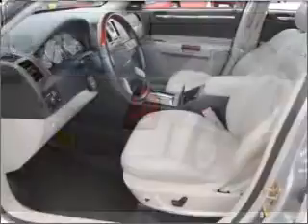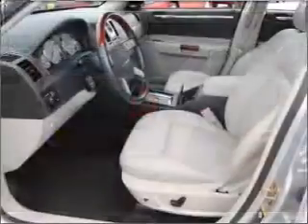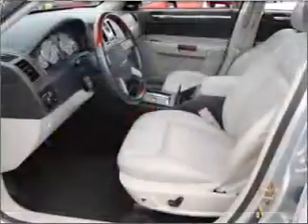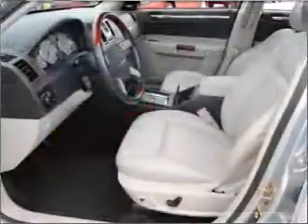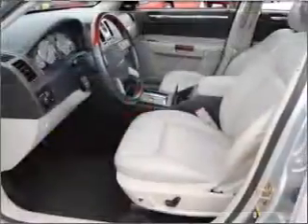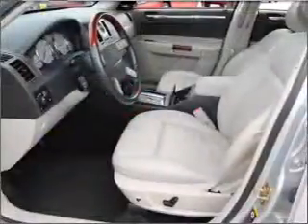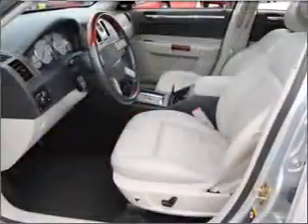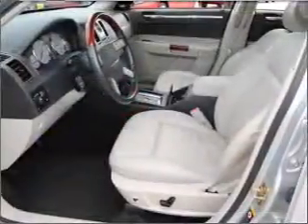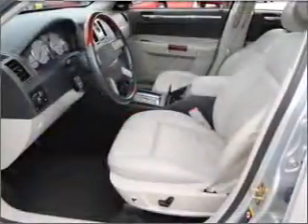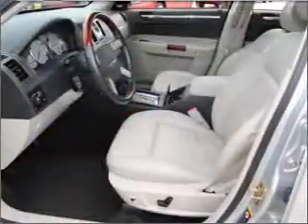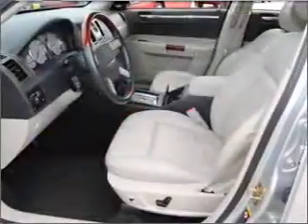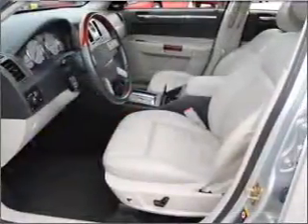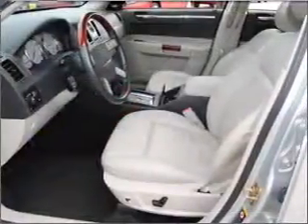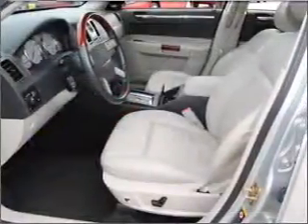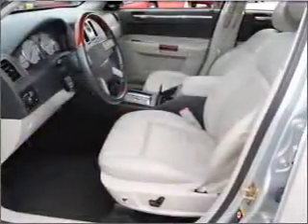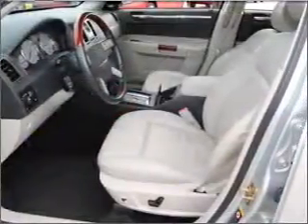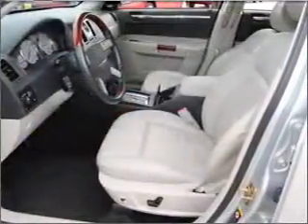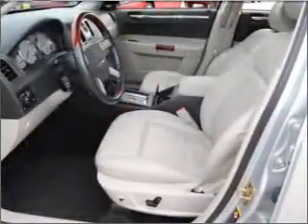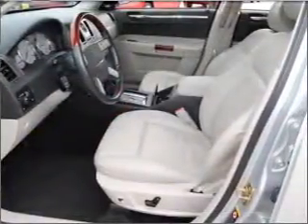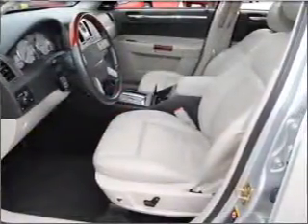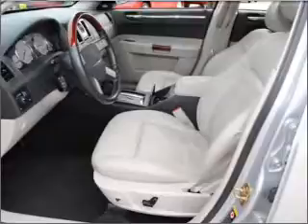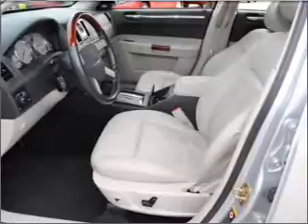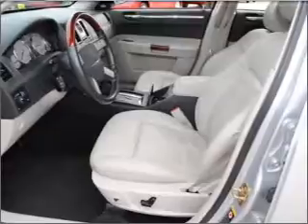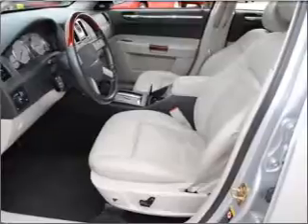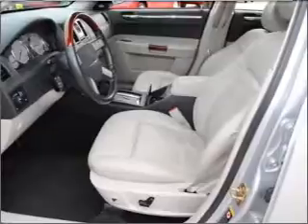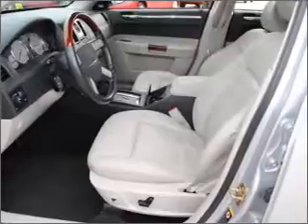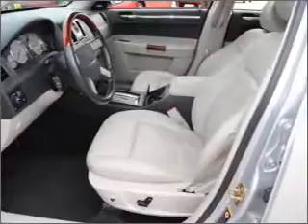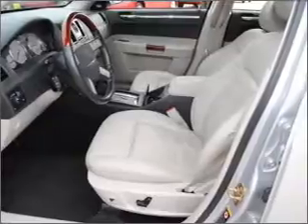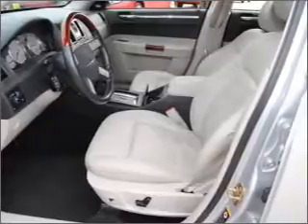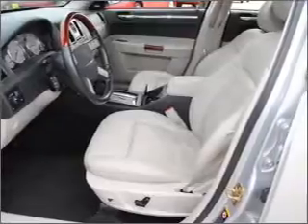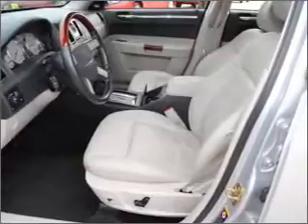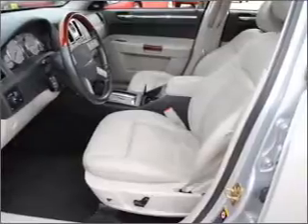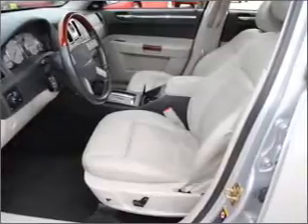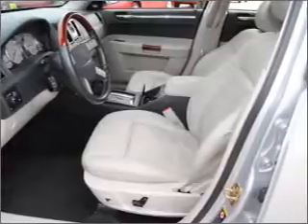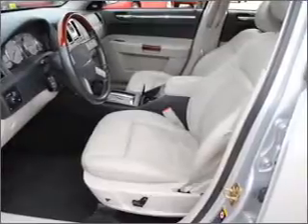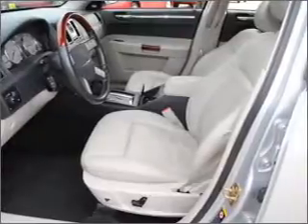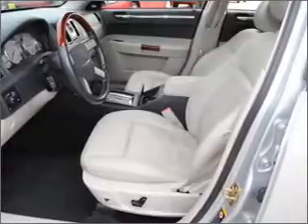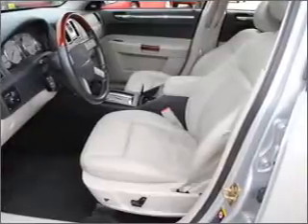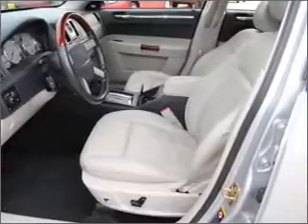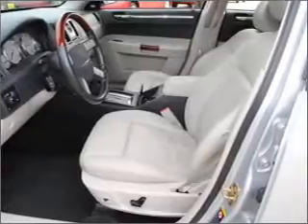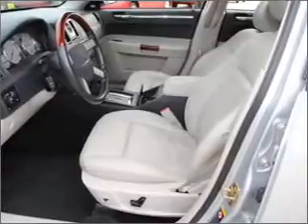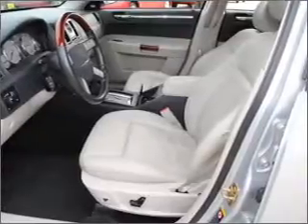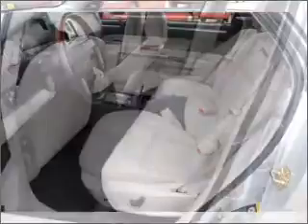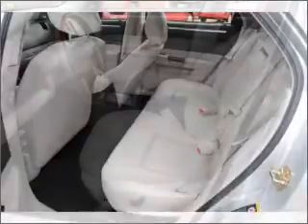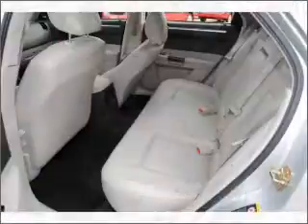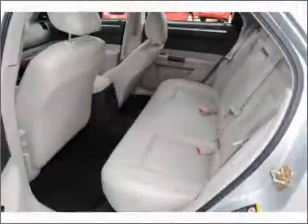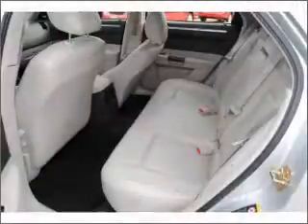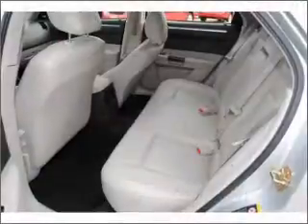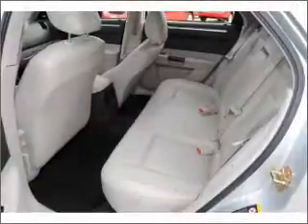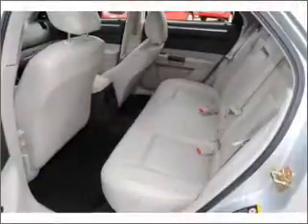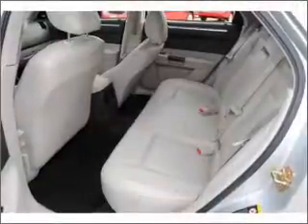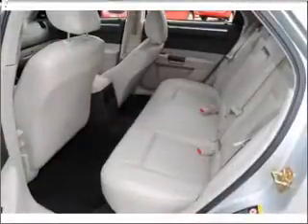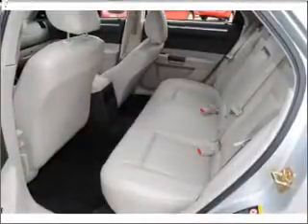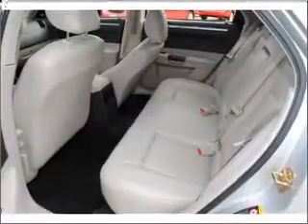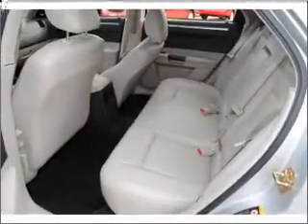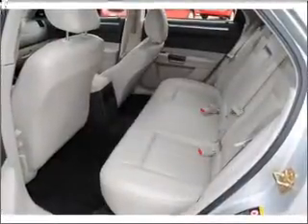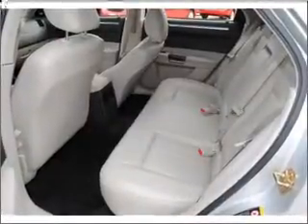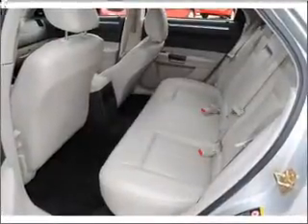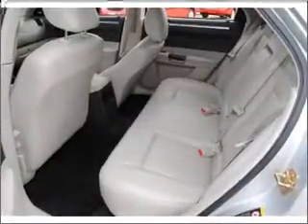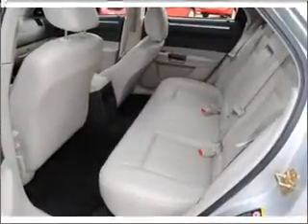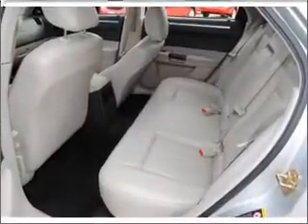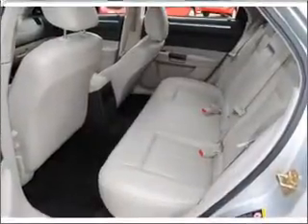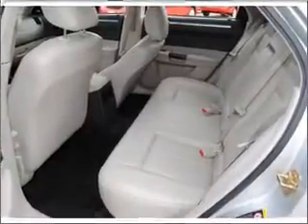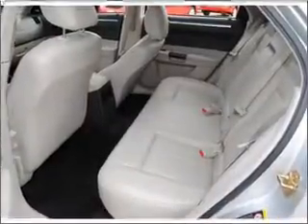The anti-lock braking system will keep you safe on the road. Heated seats are a desirable comfort feature. The sunroof lets fresh air in.